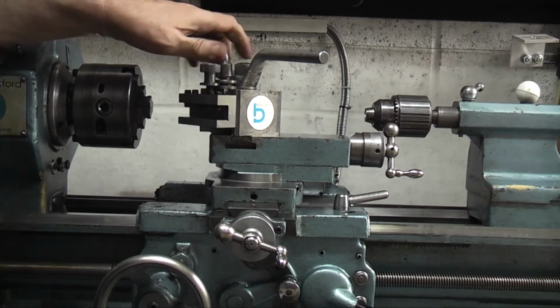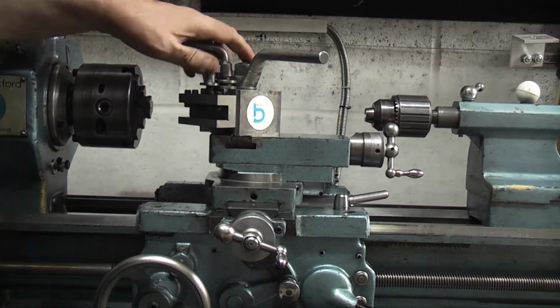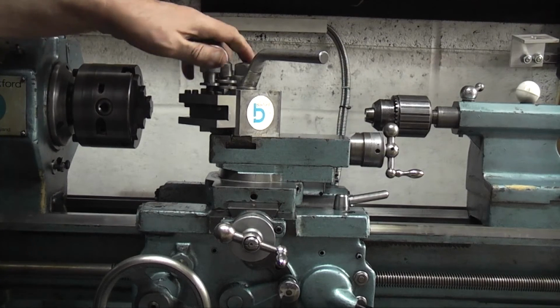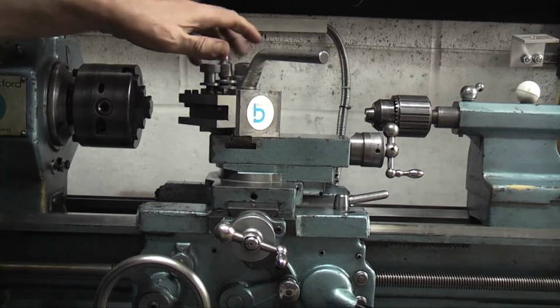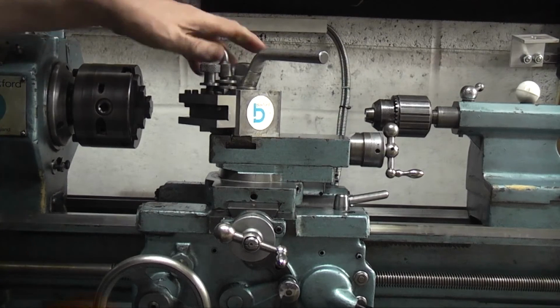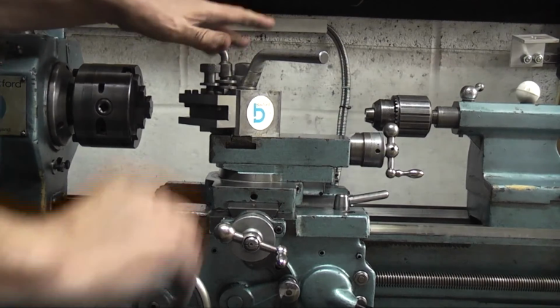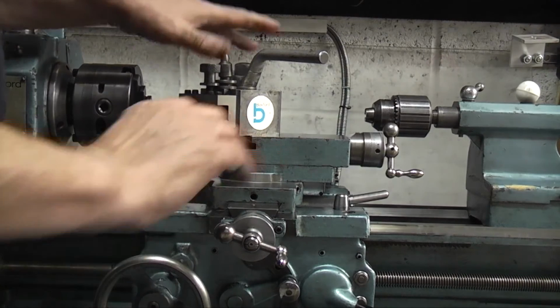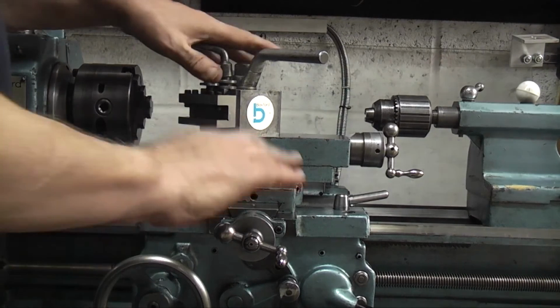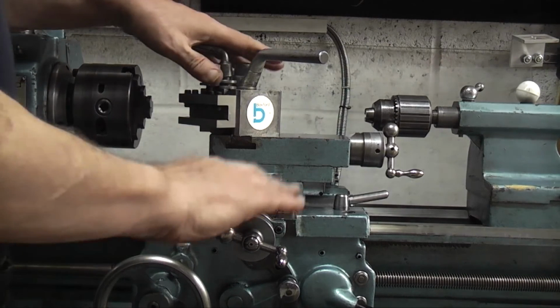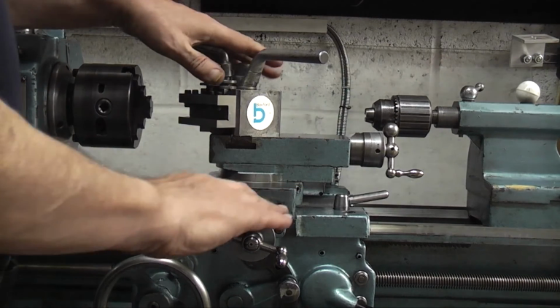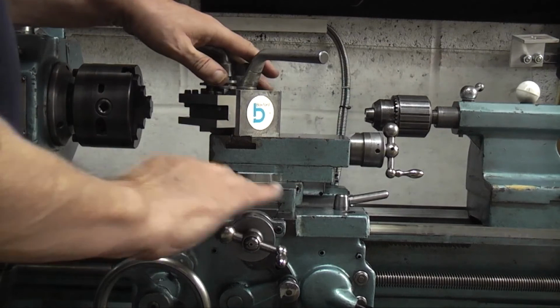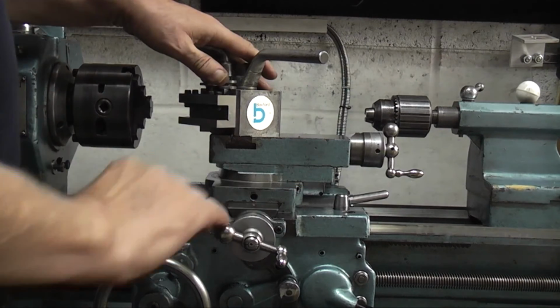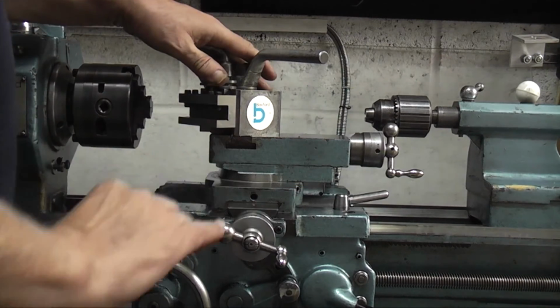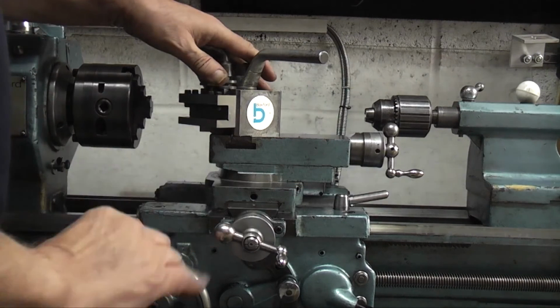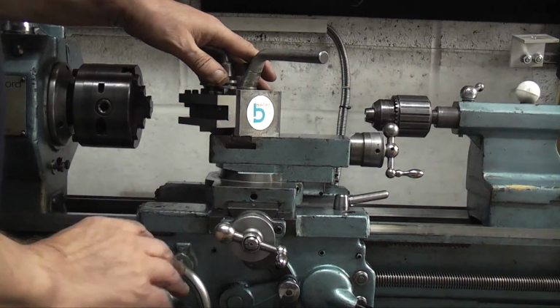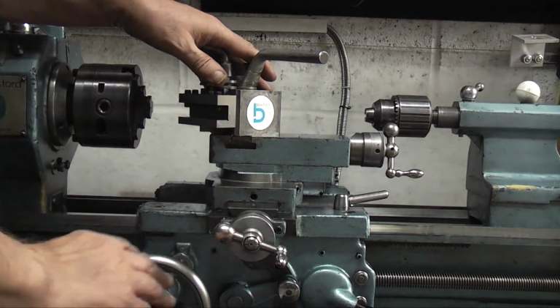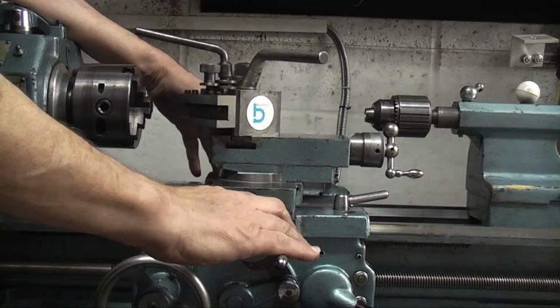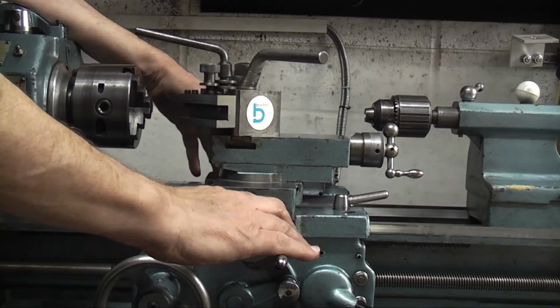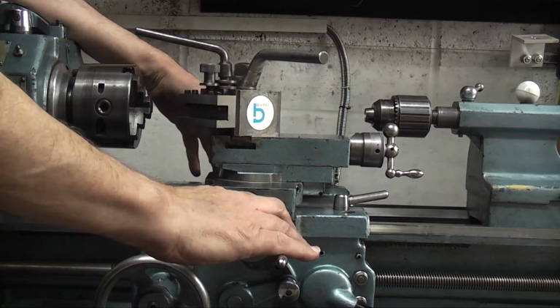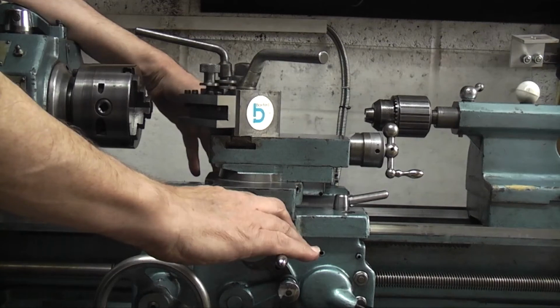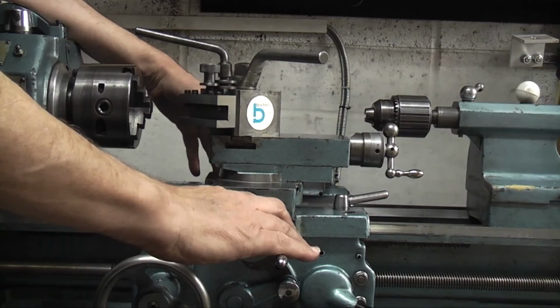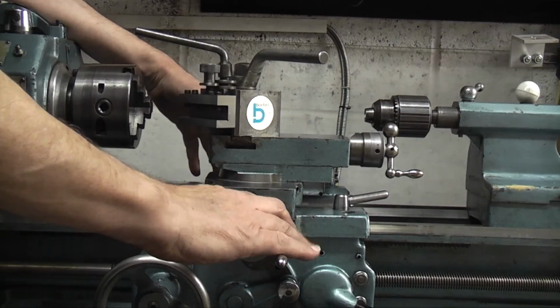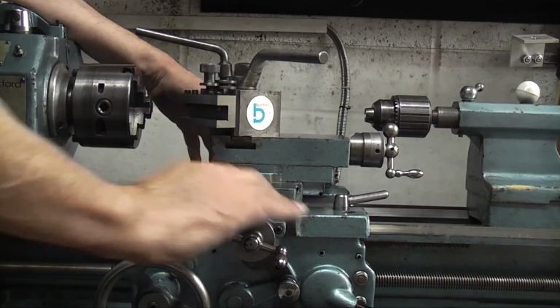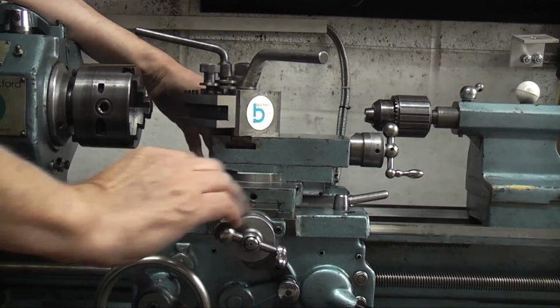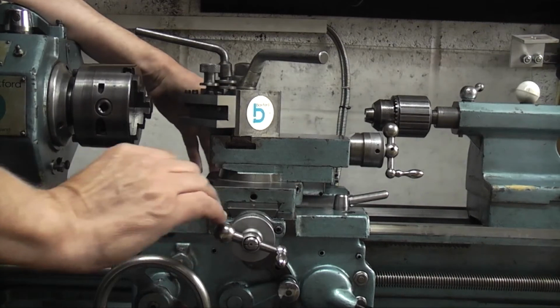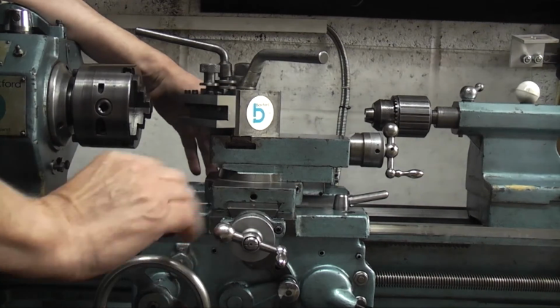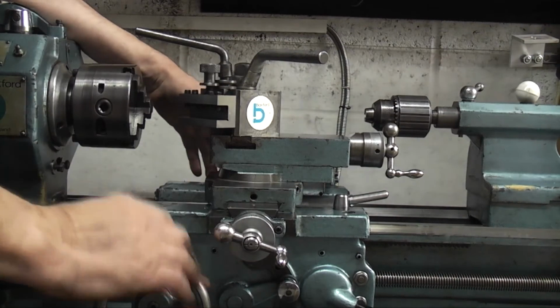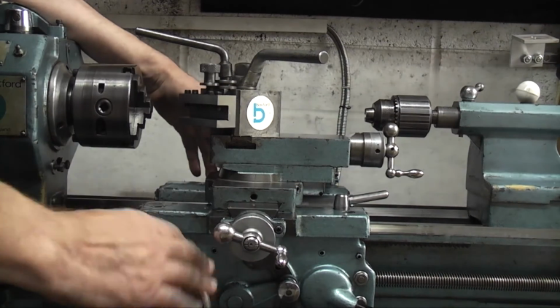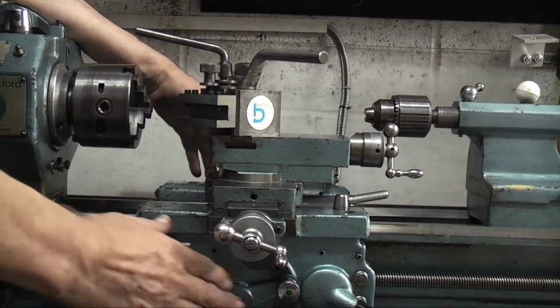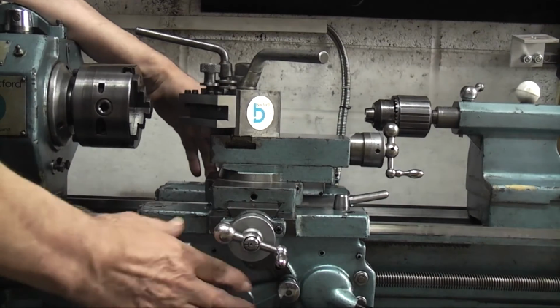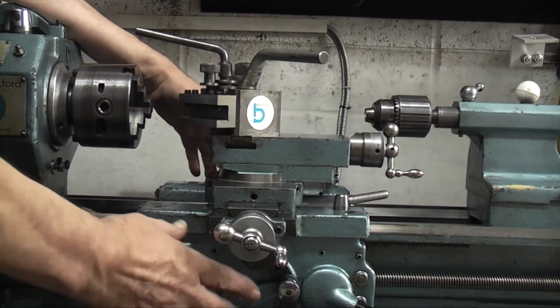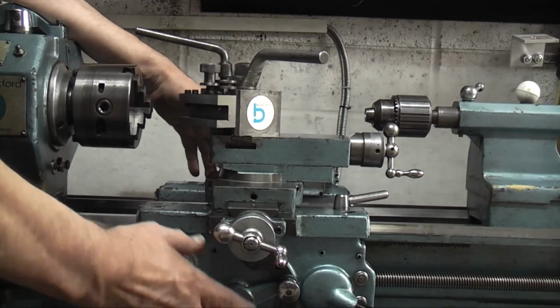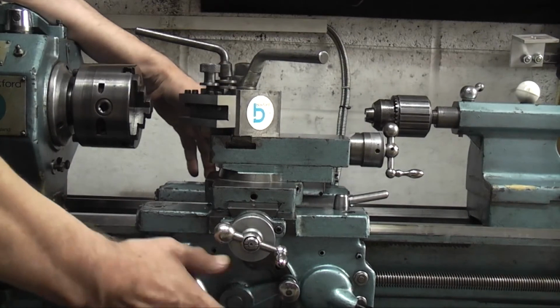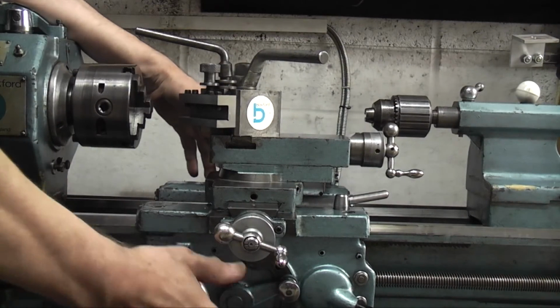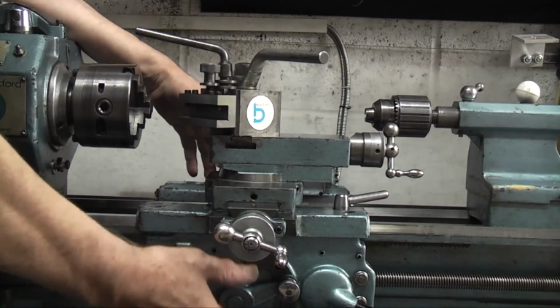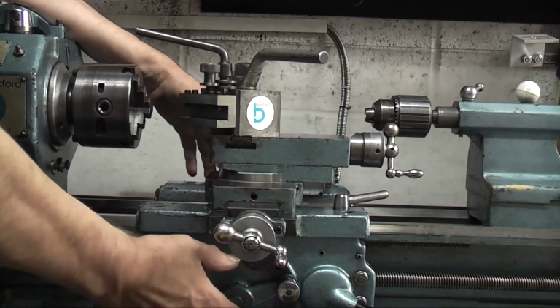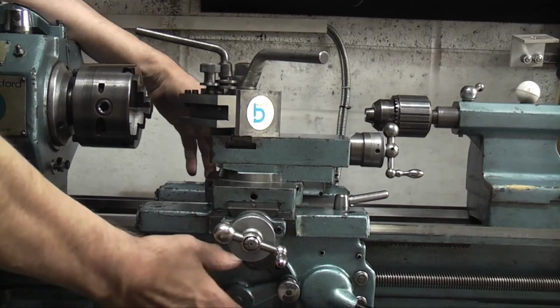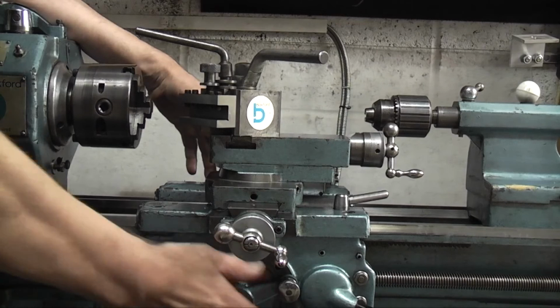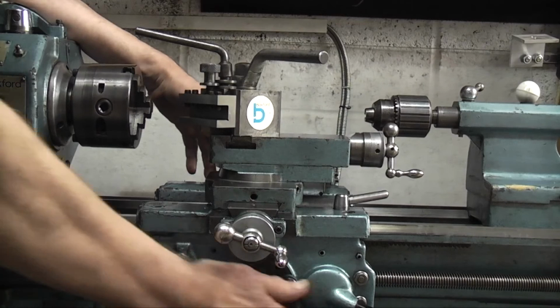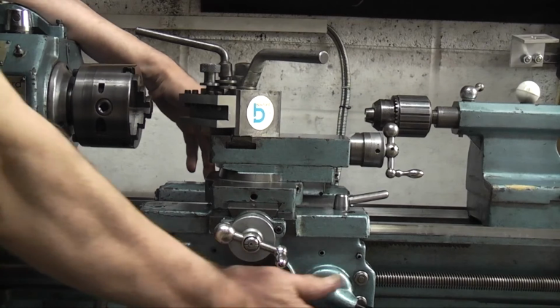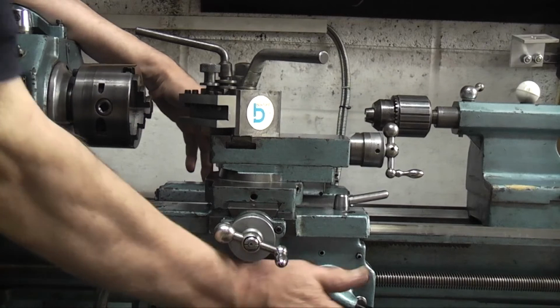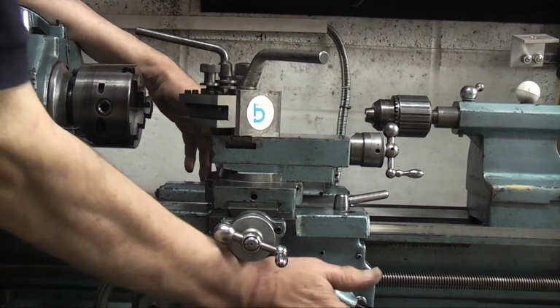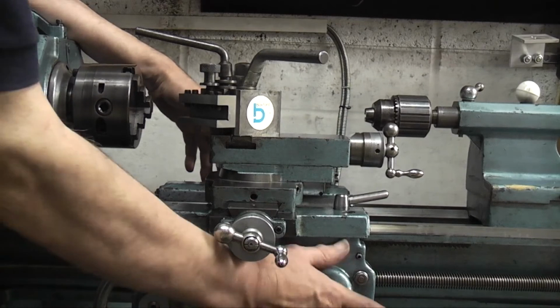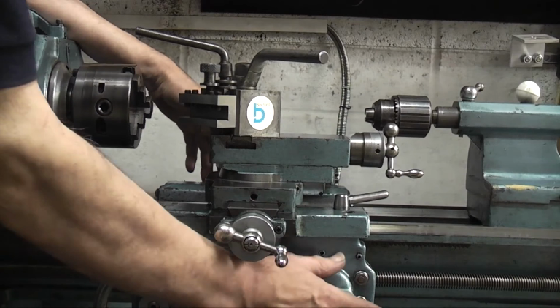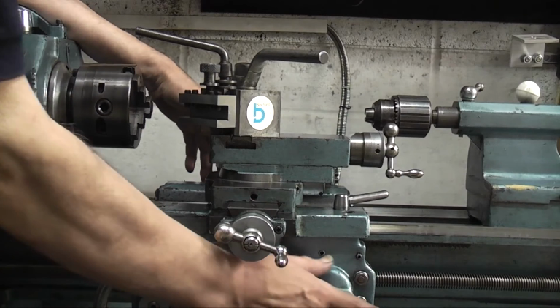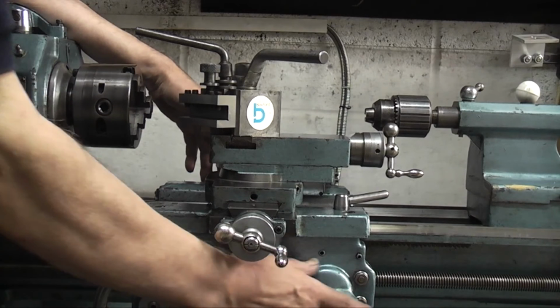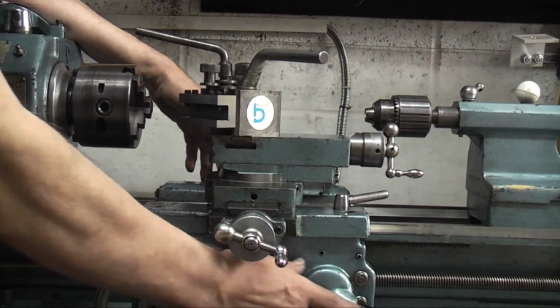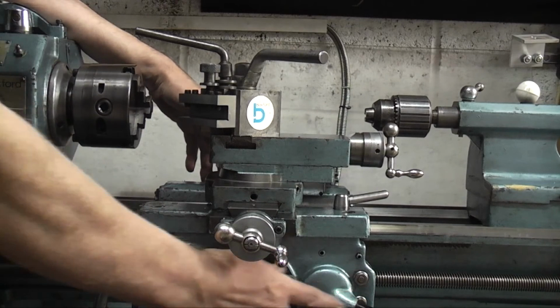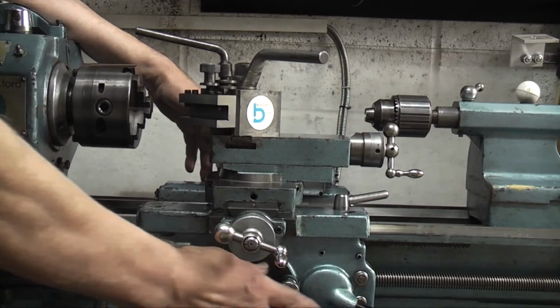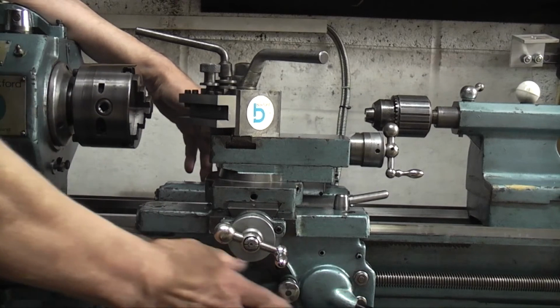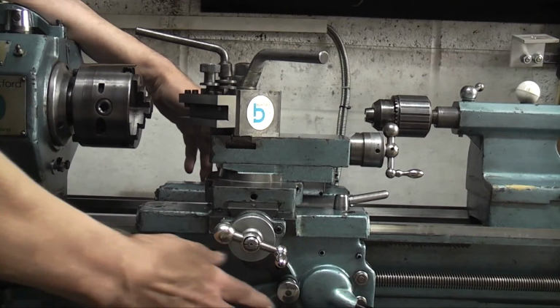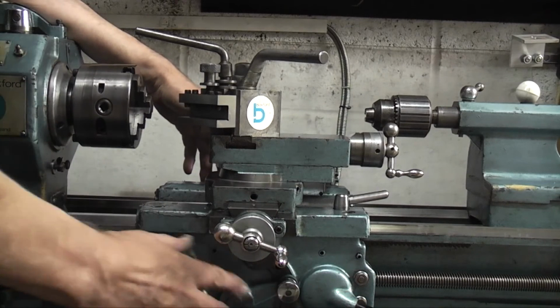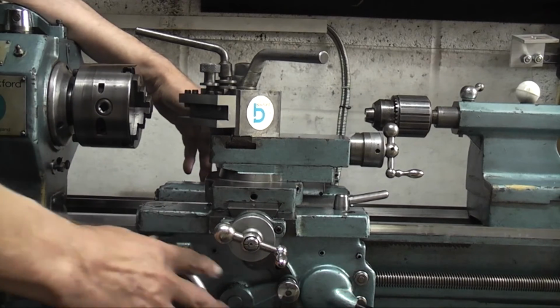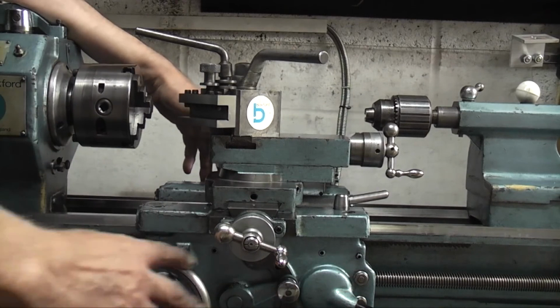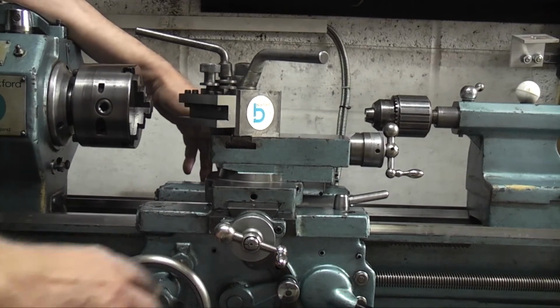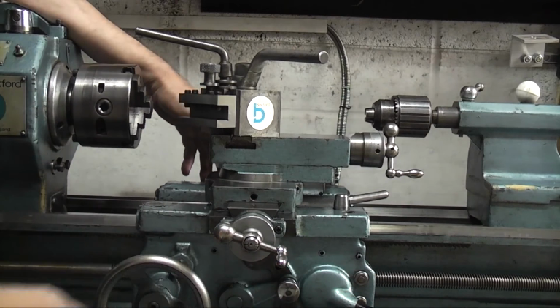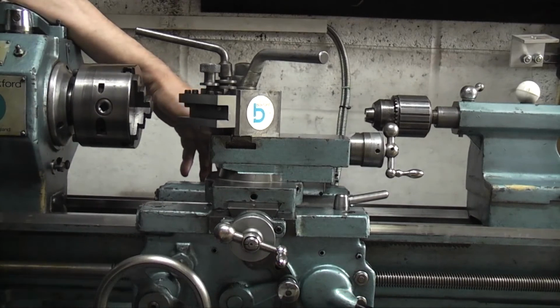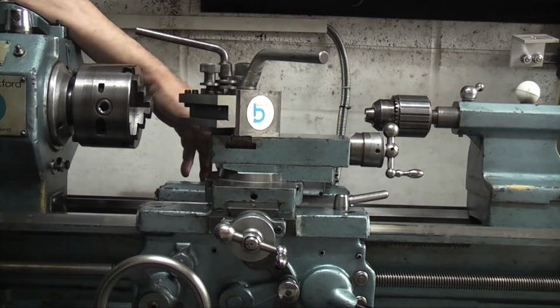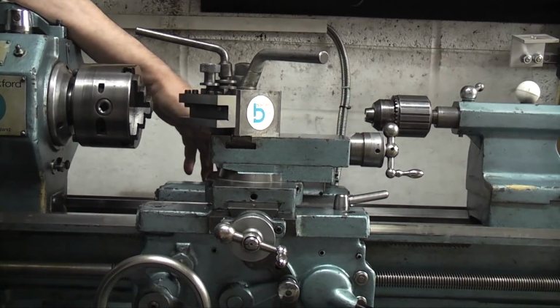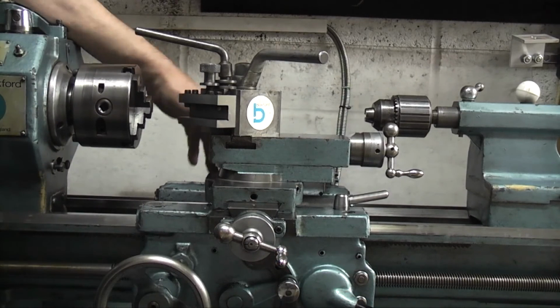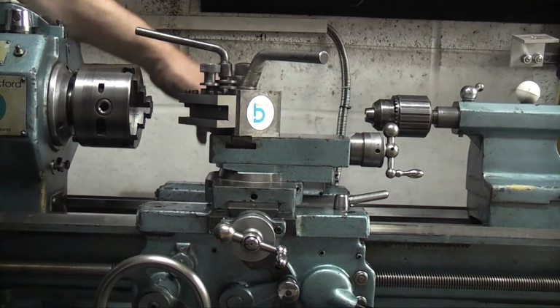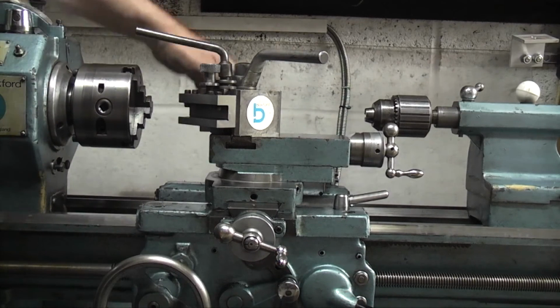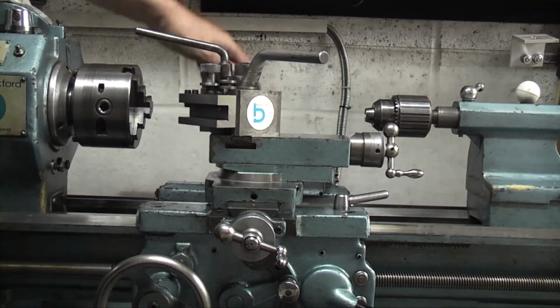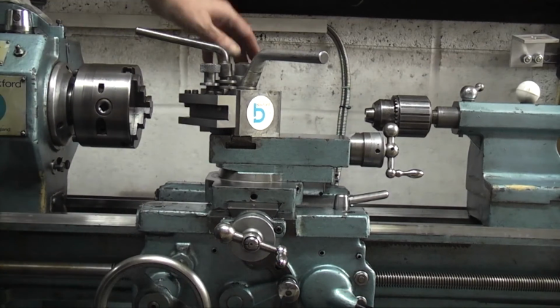So that's the saddle. Now this front part with all the handles and knobs on is called the apron.